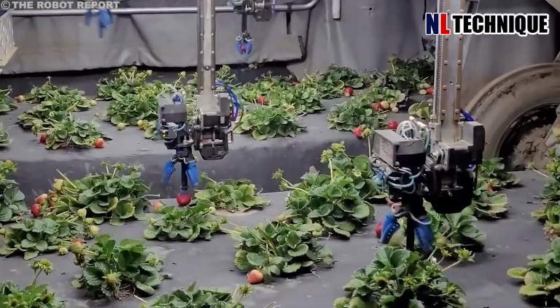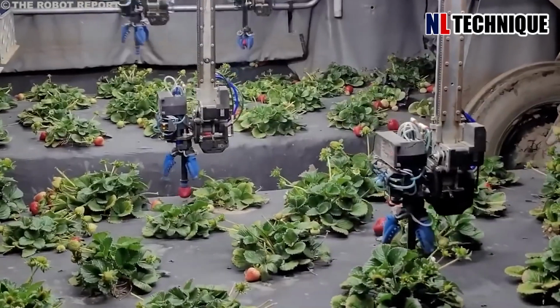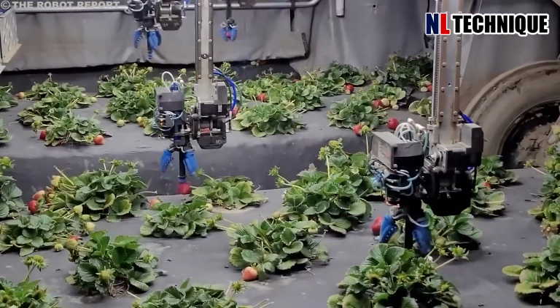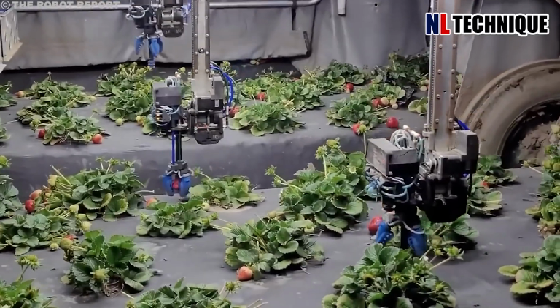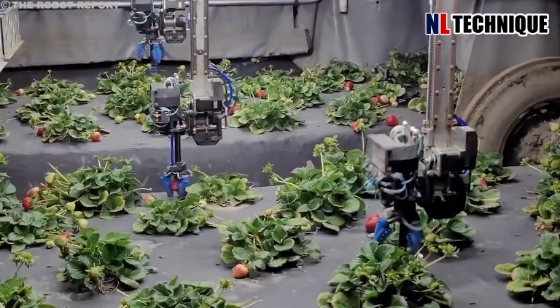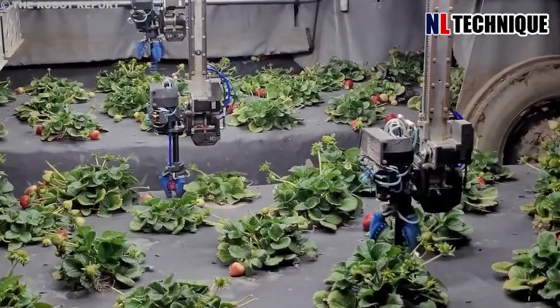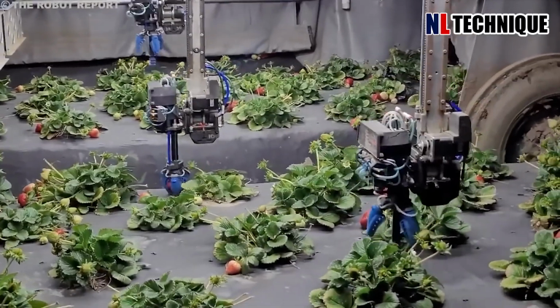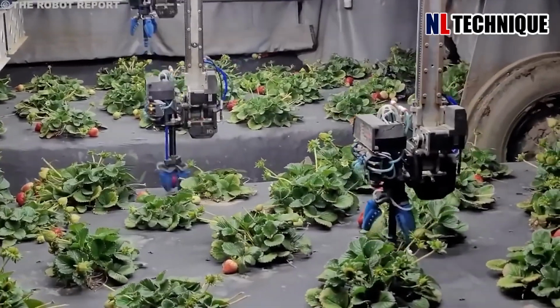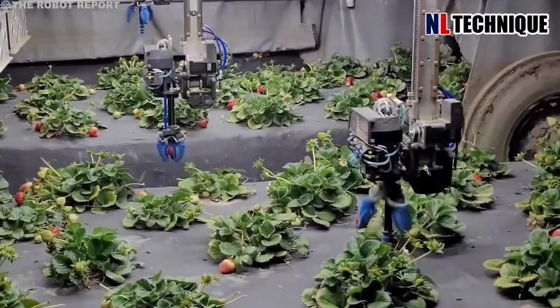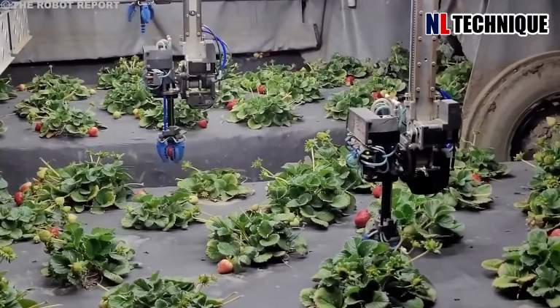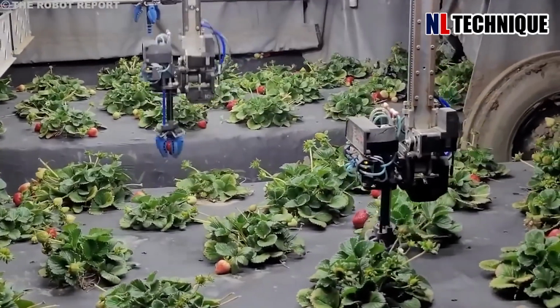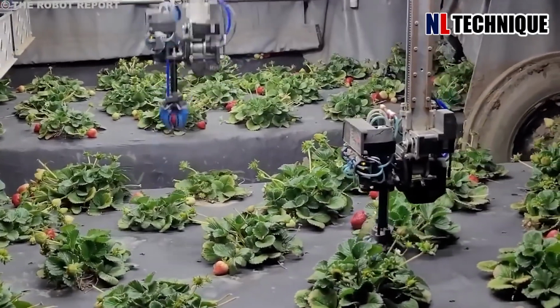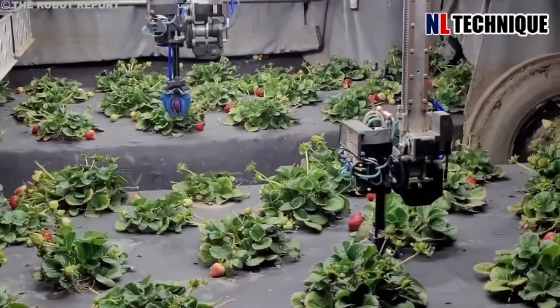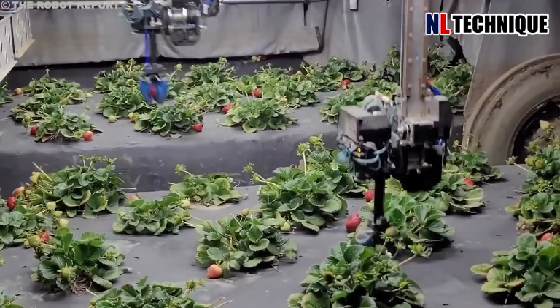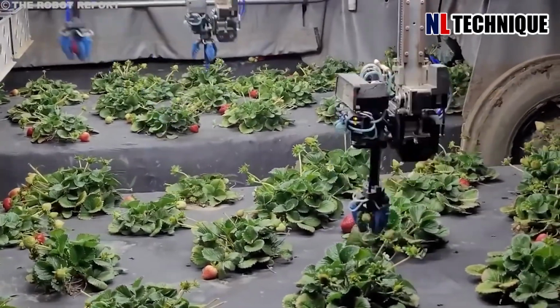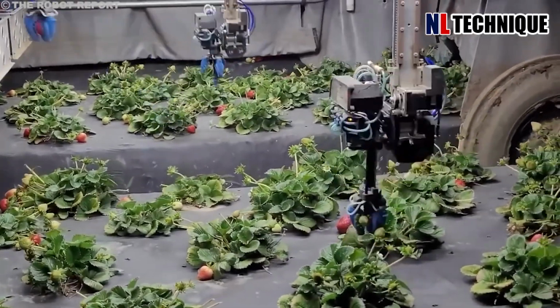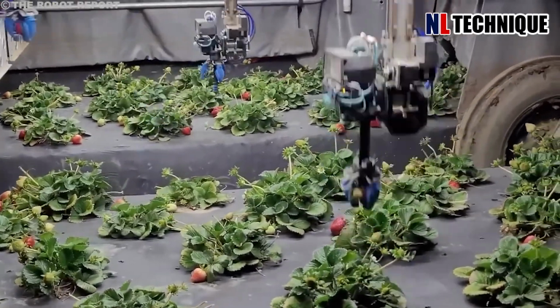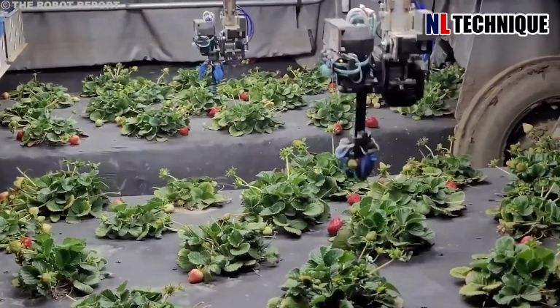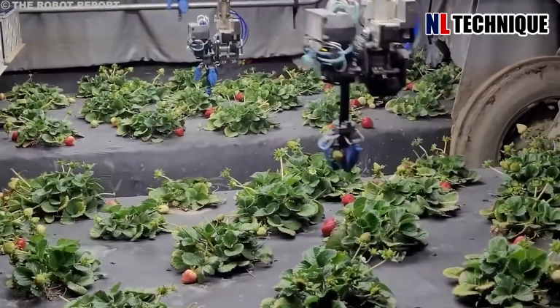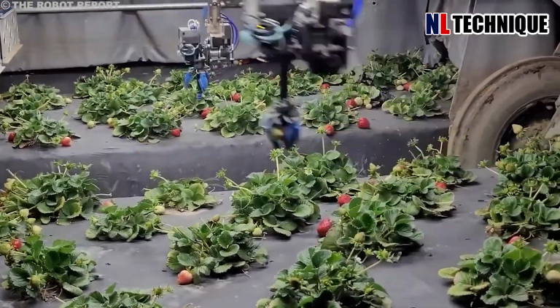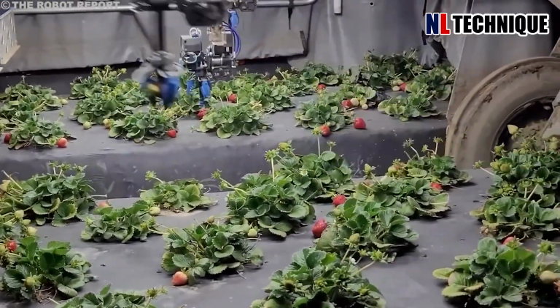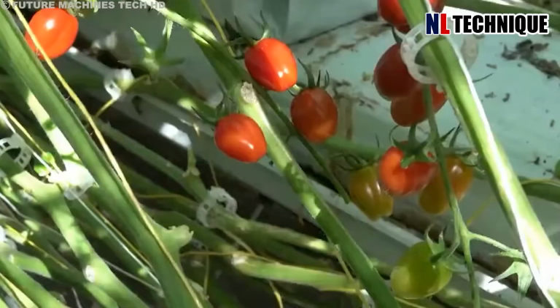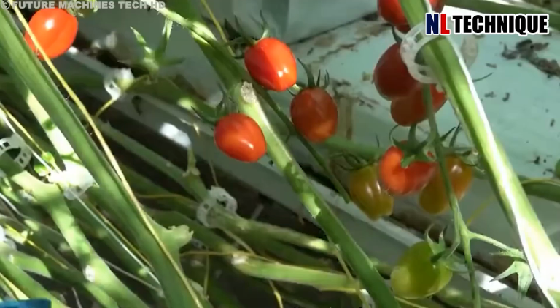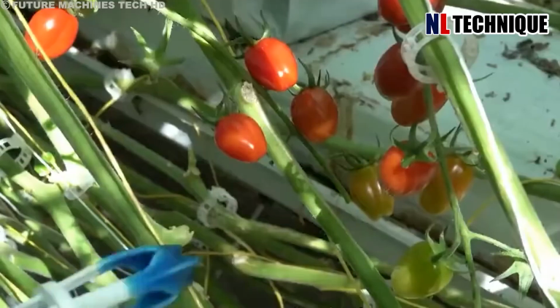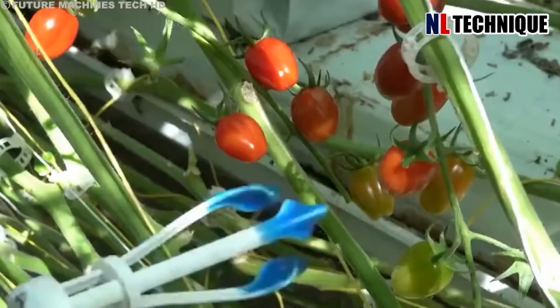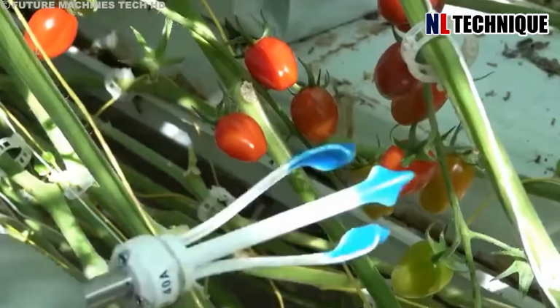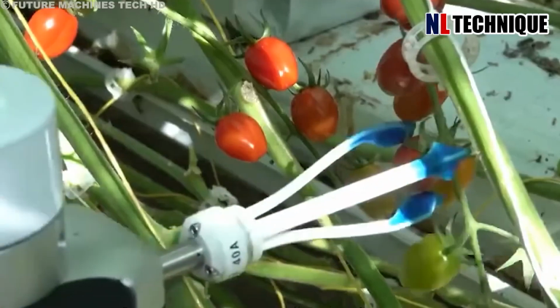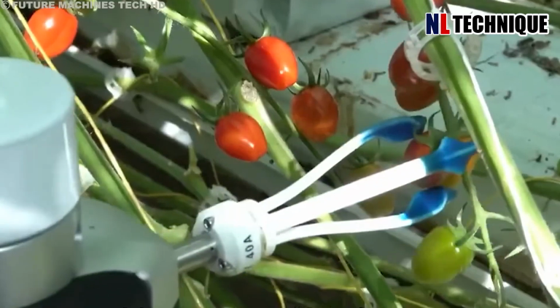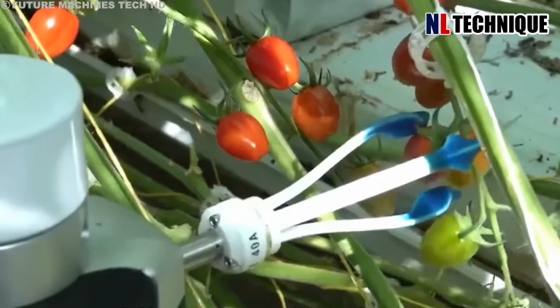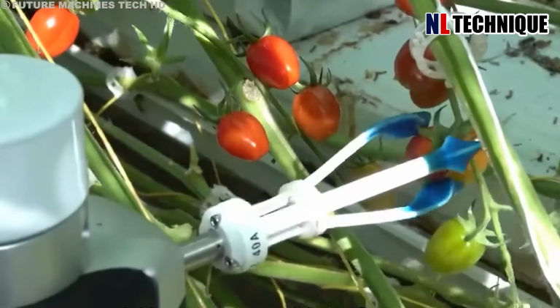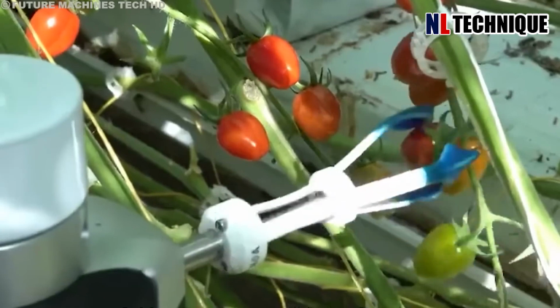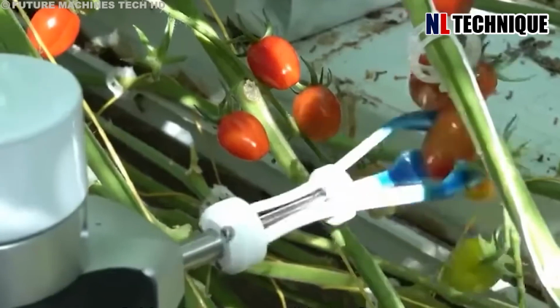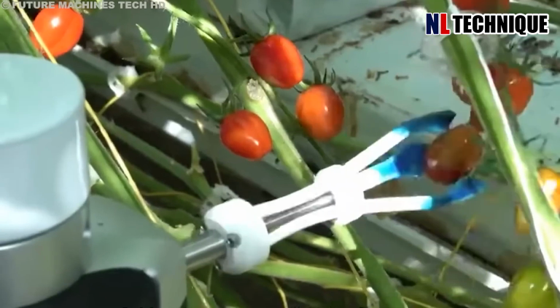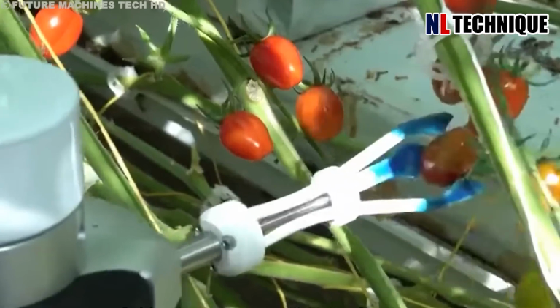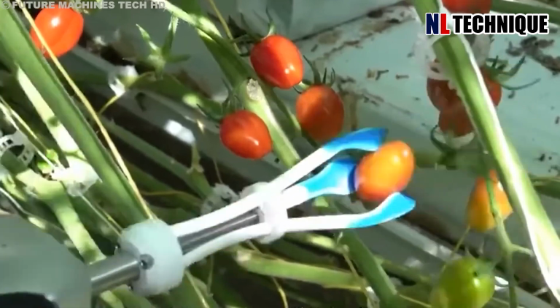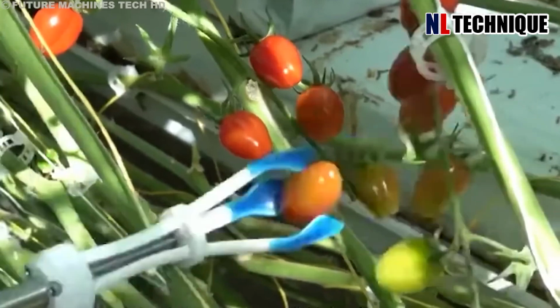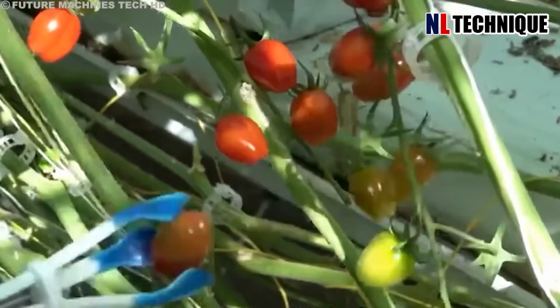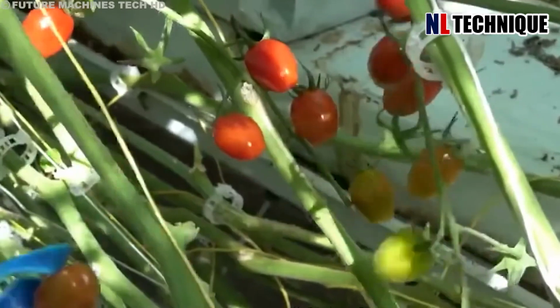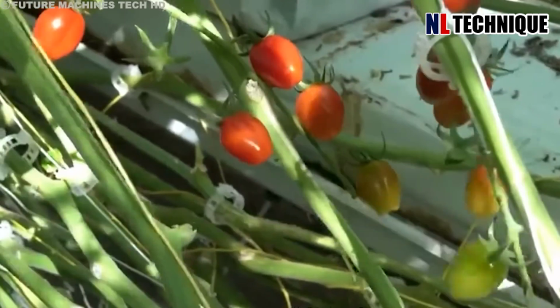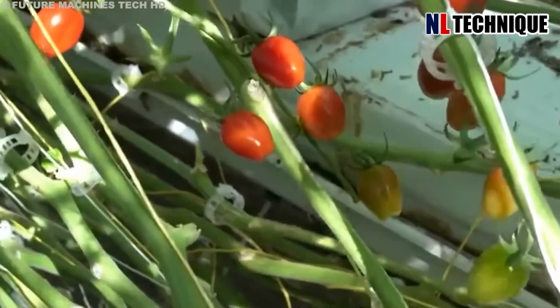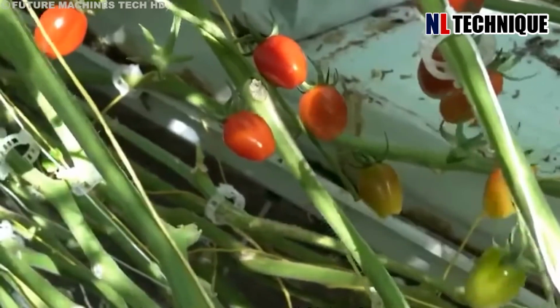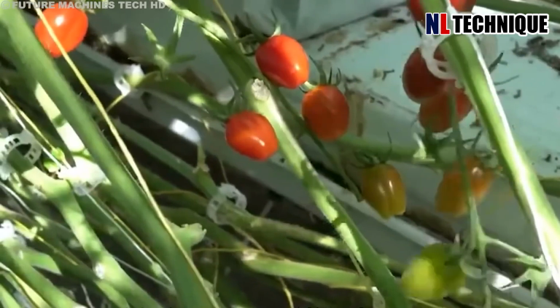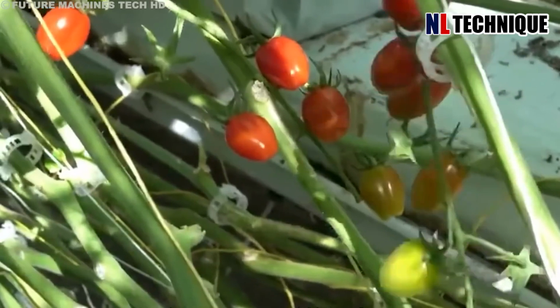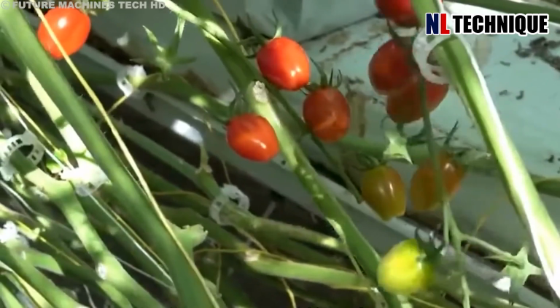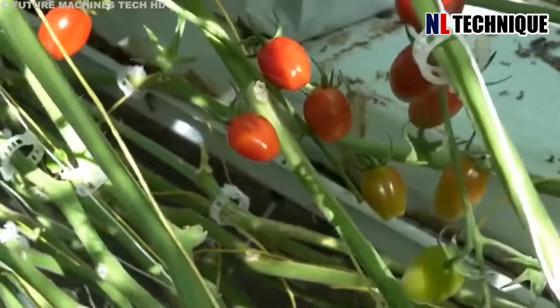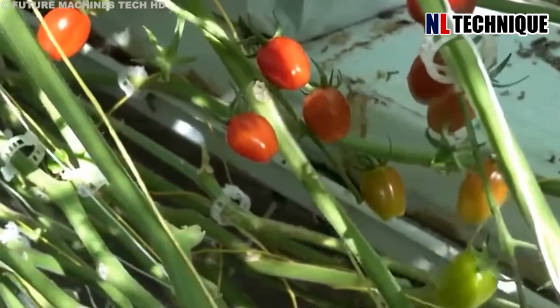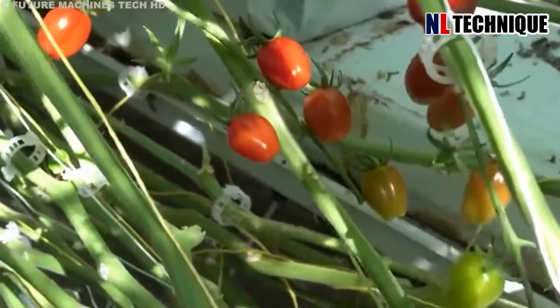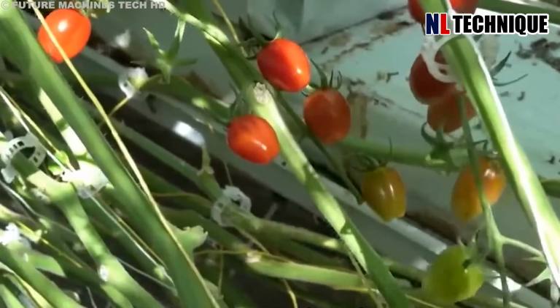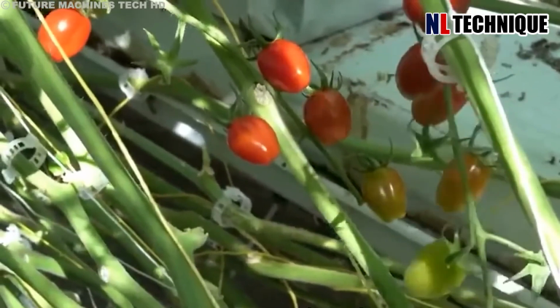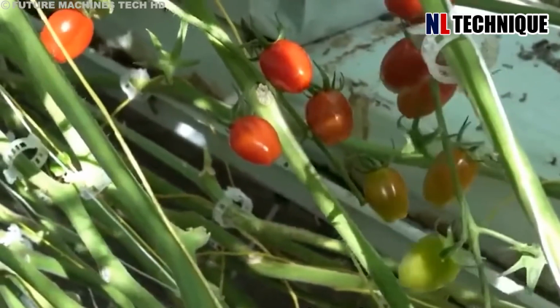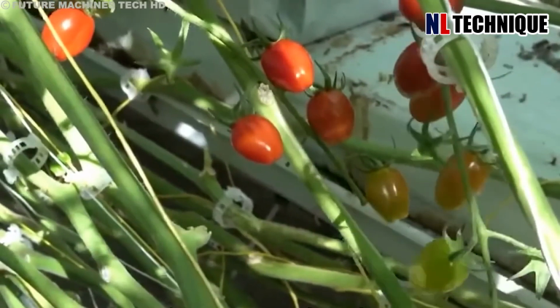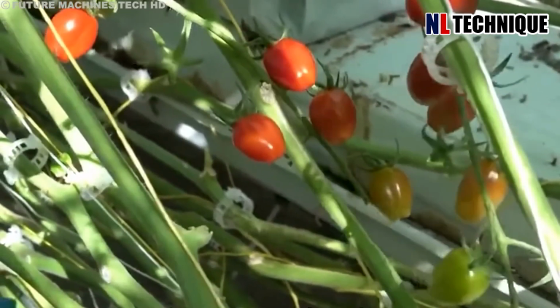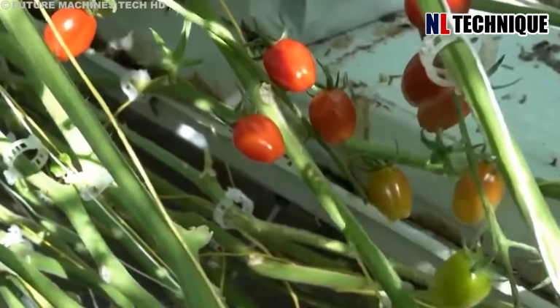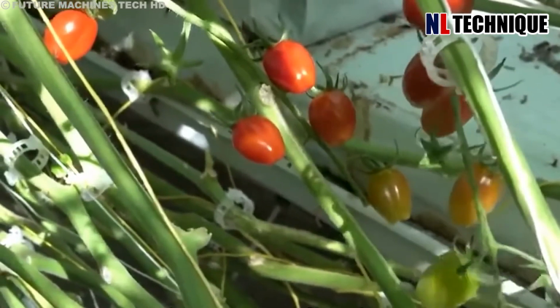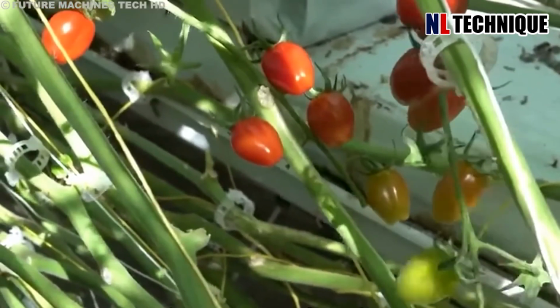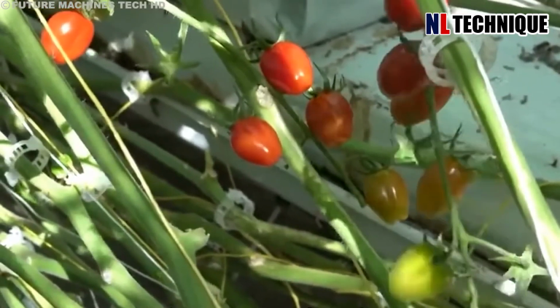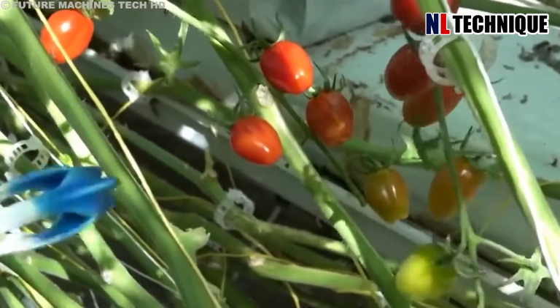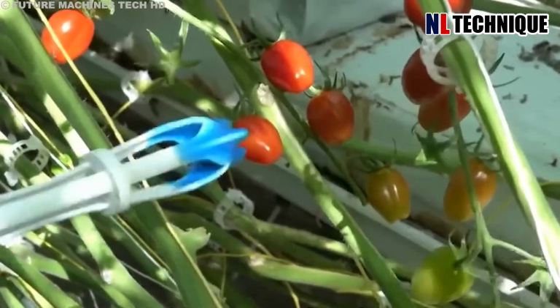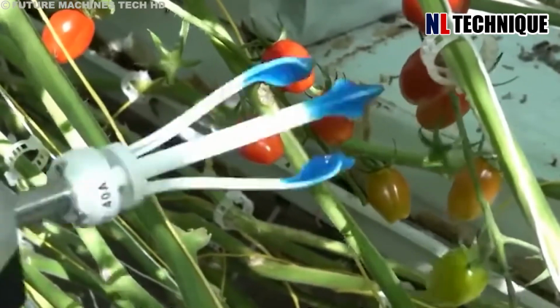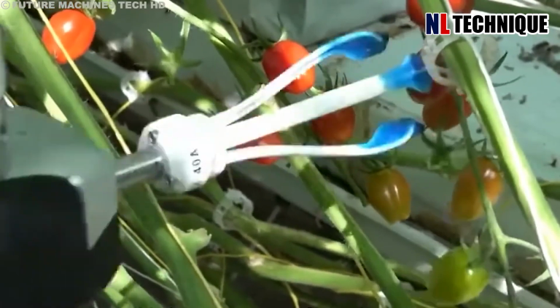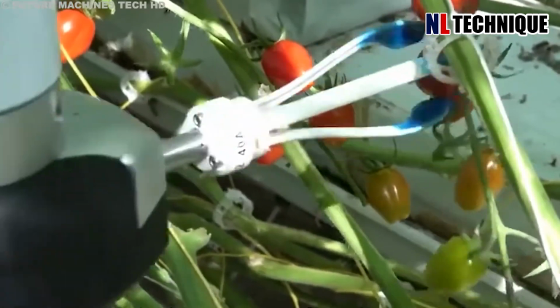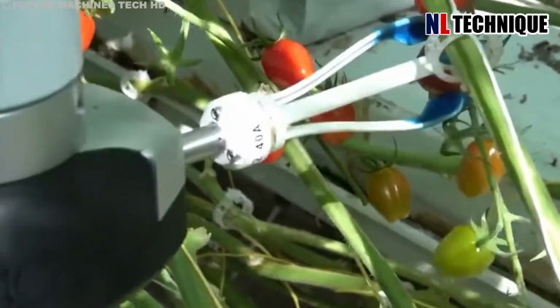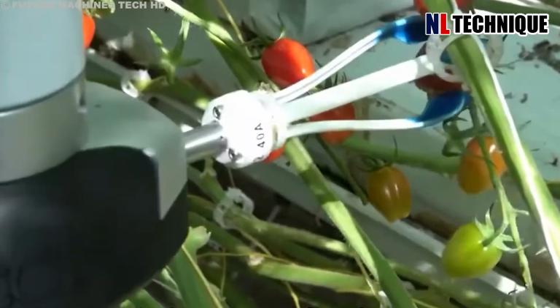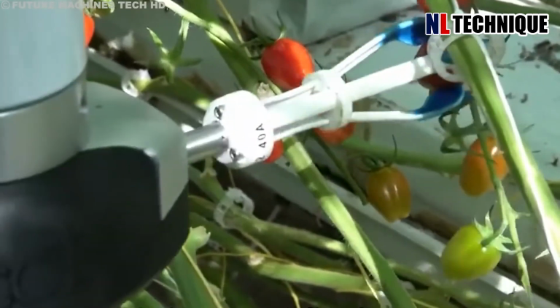This robot uses X-ray vision to assess sweetness, ensuring only the finest specimens make the final harvest.